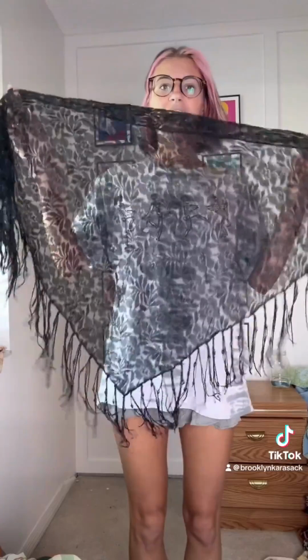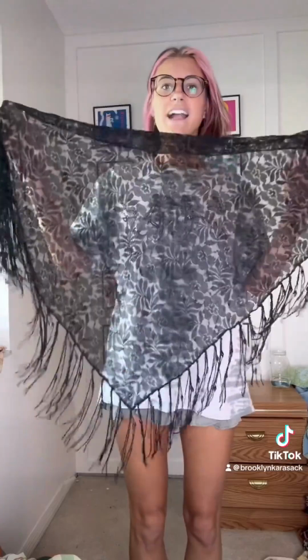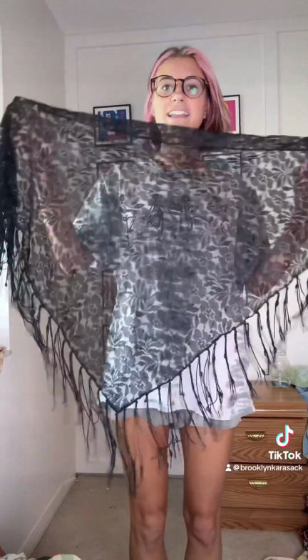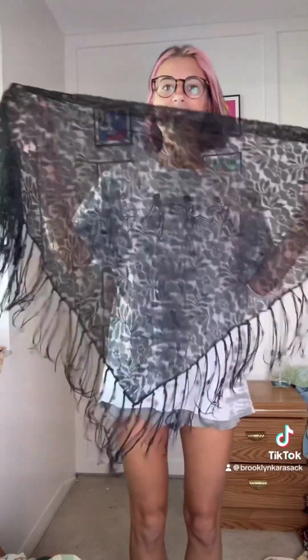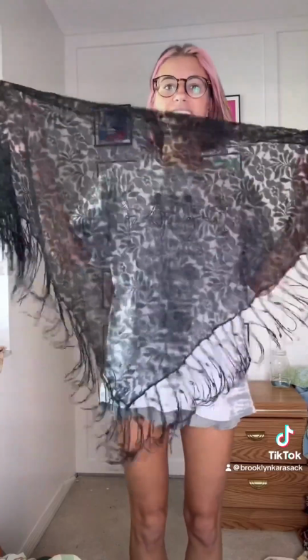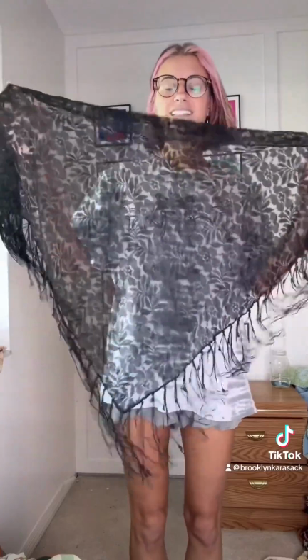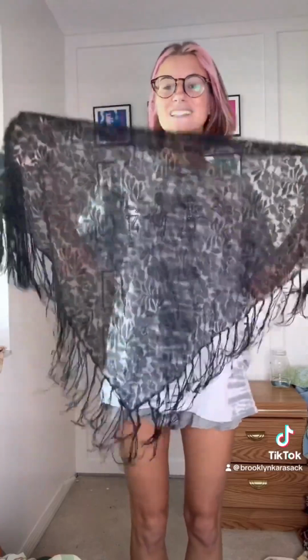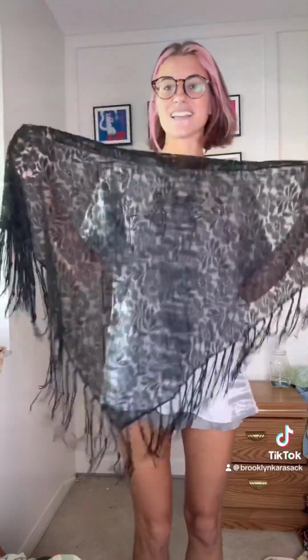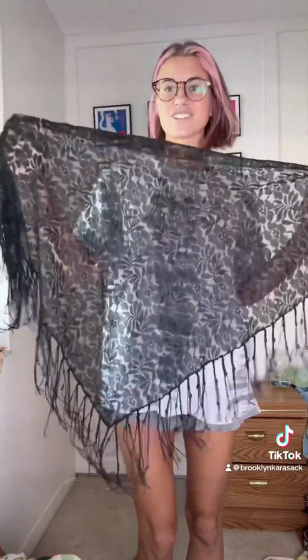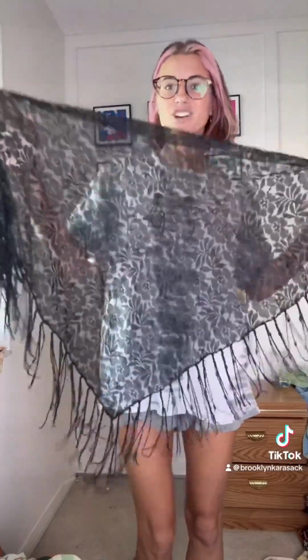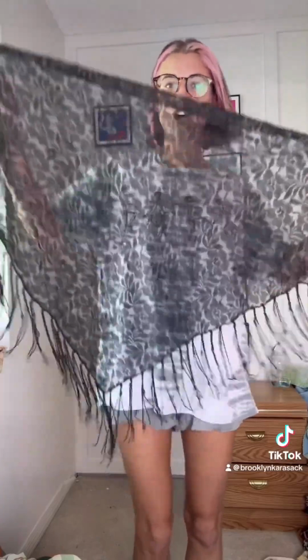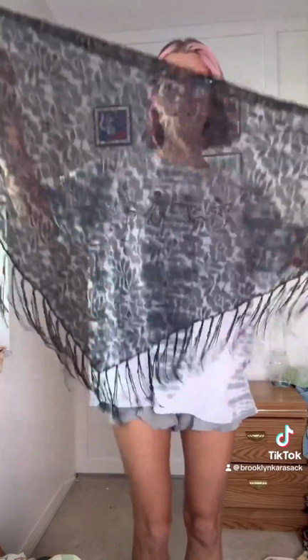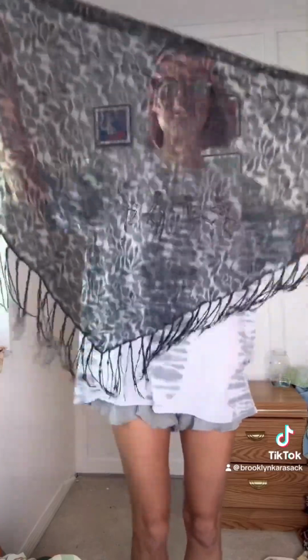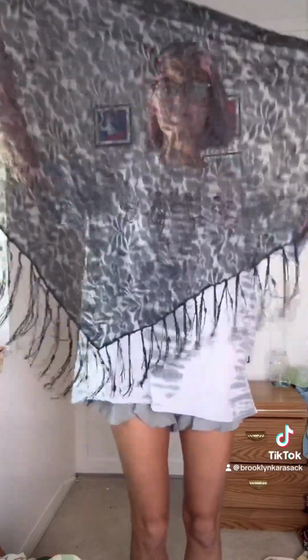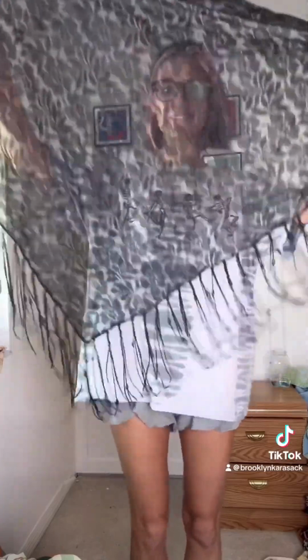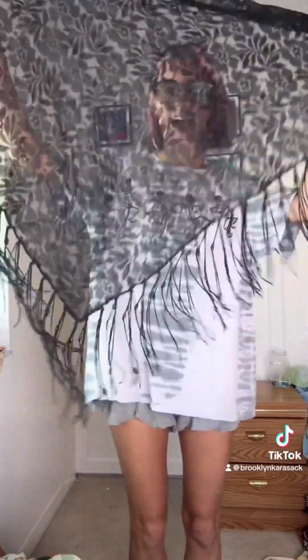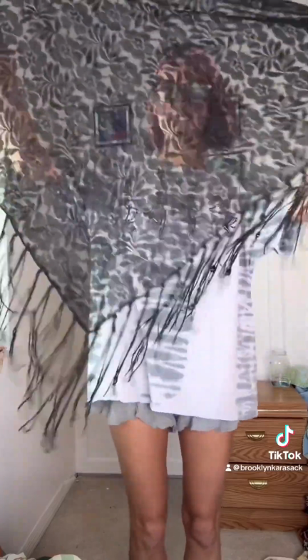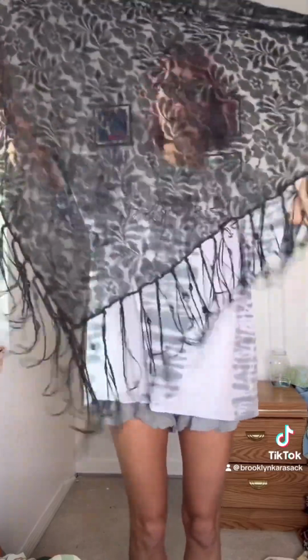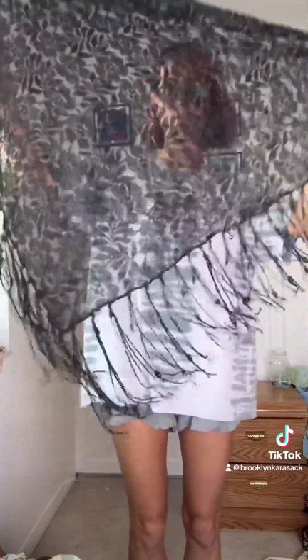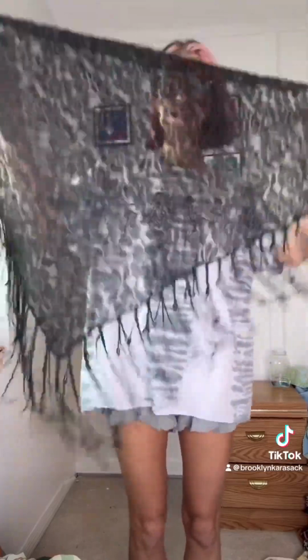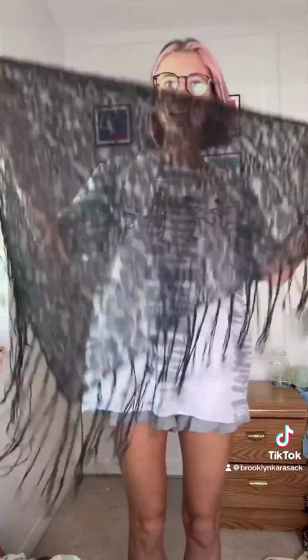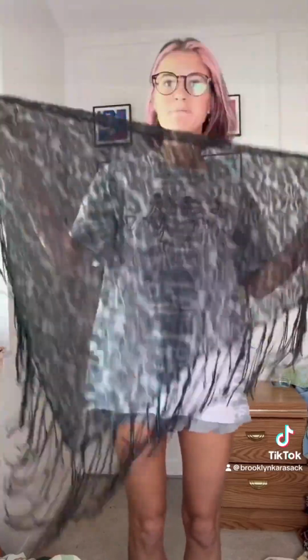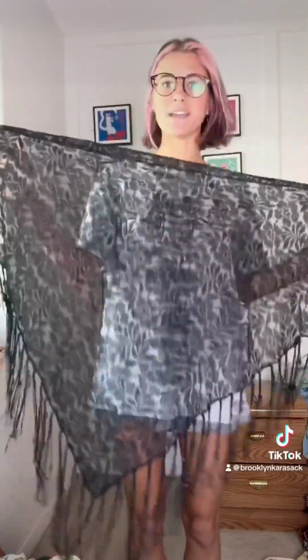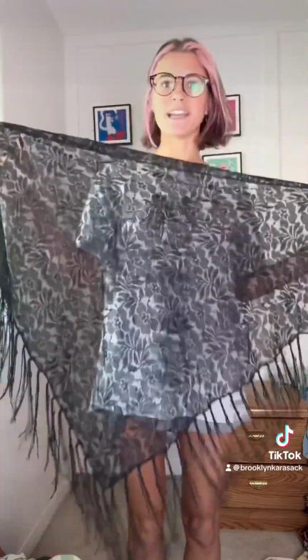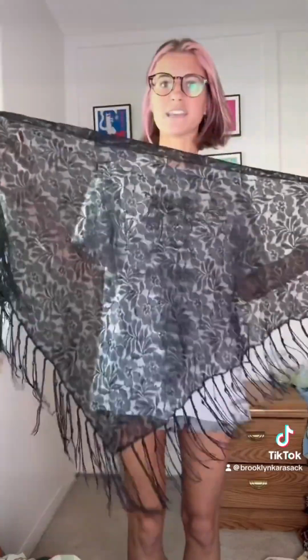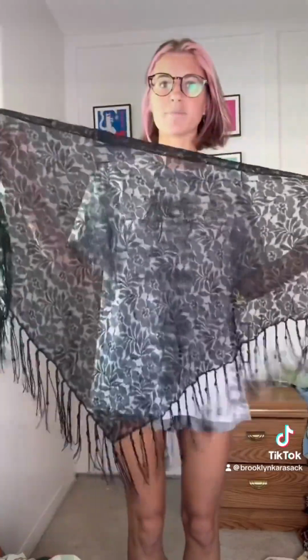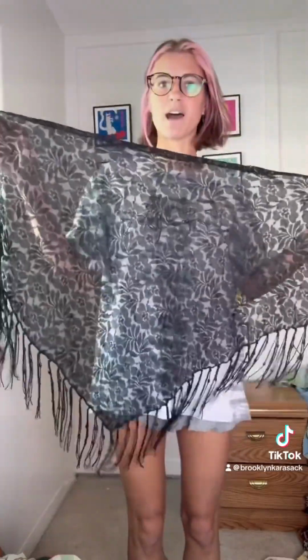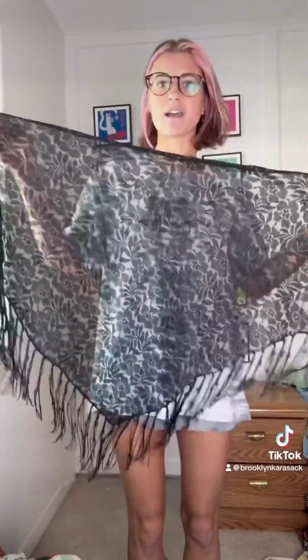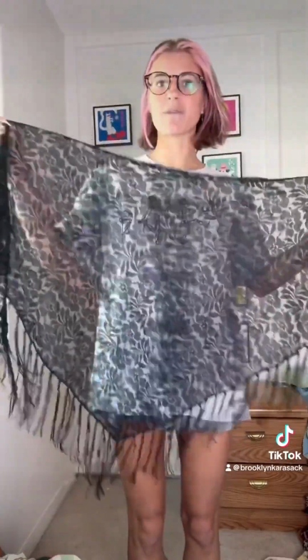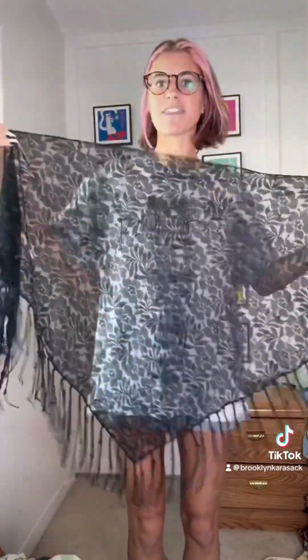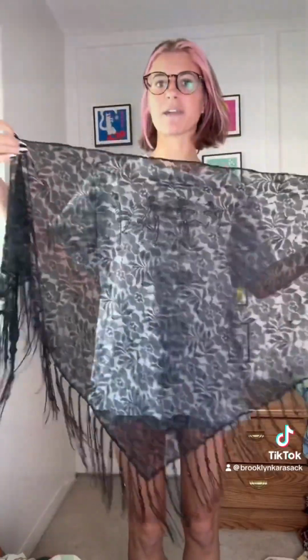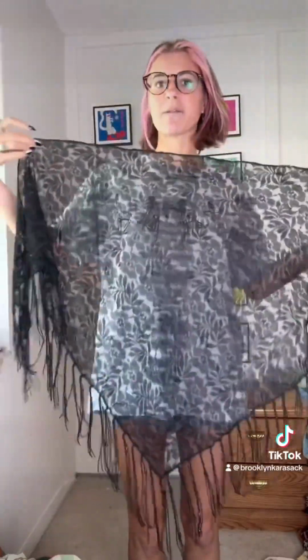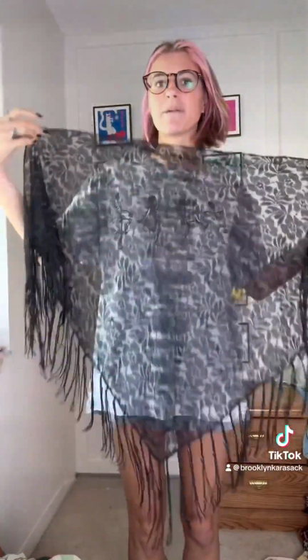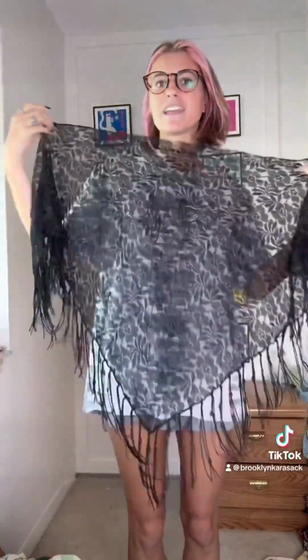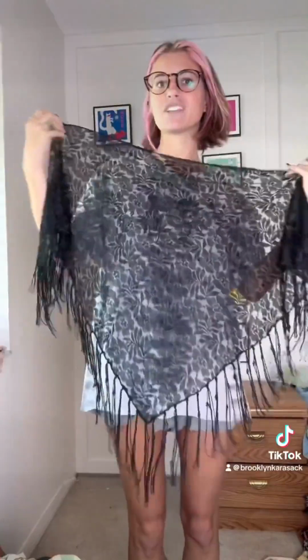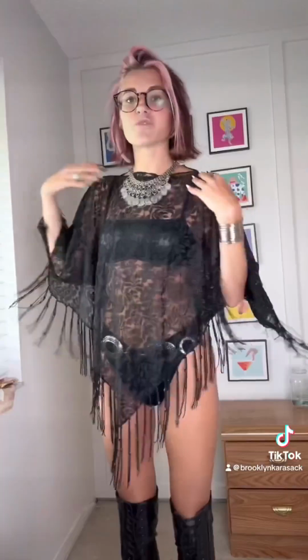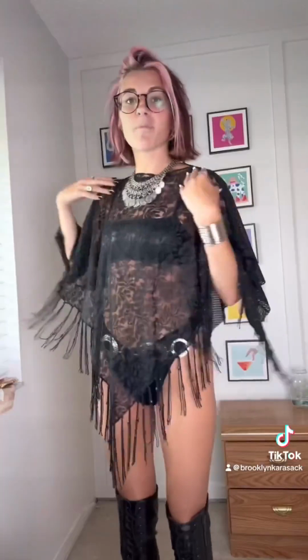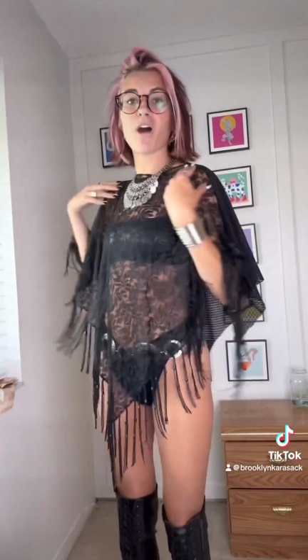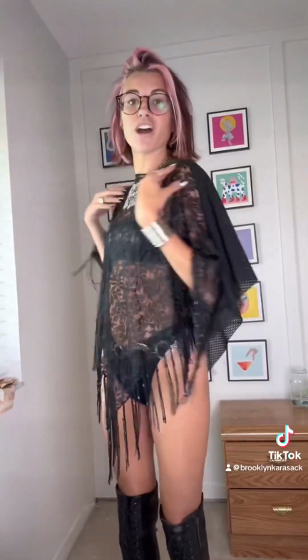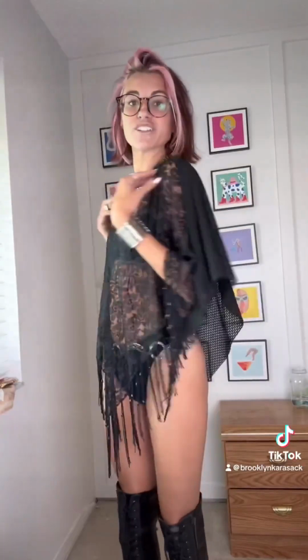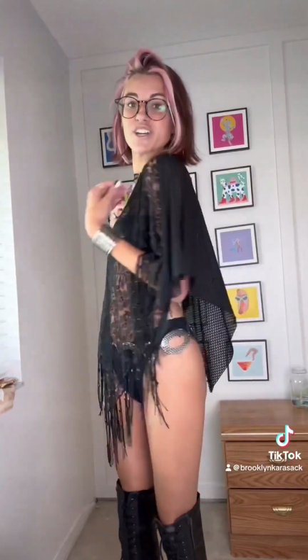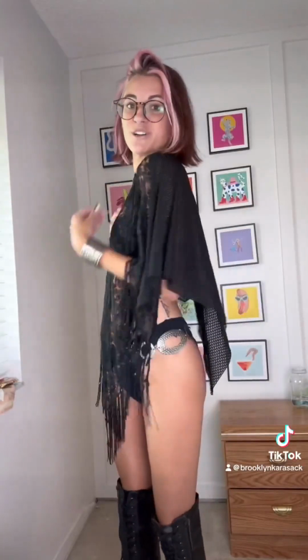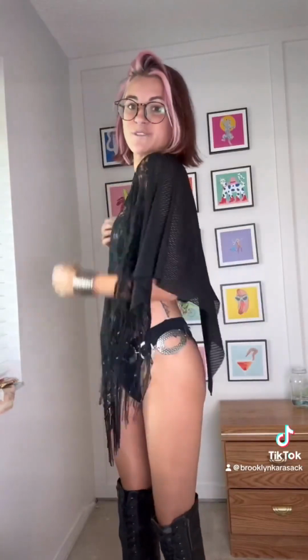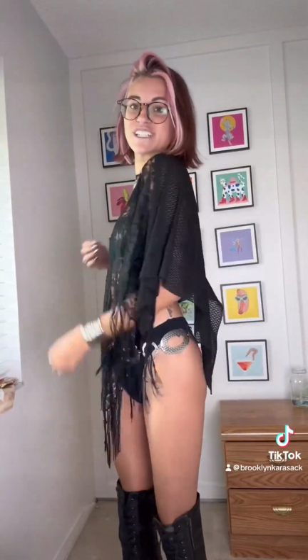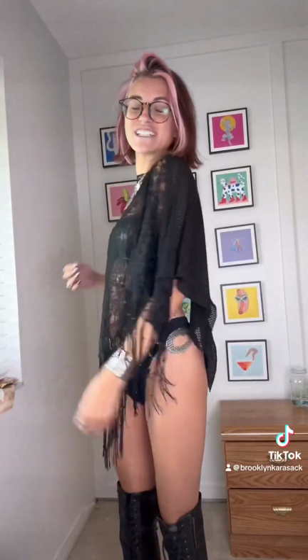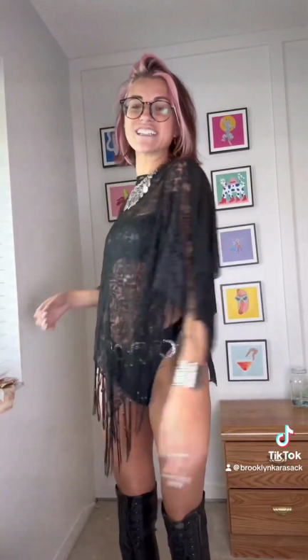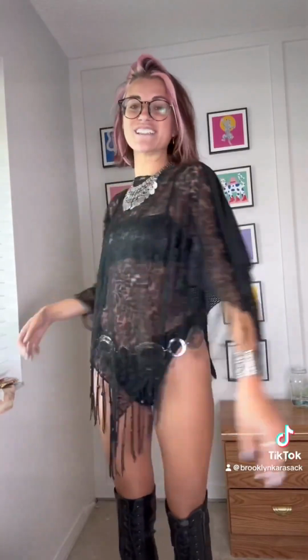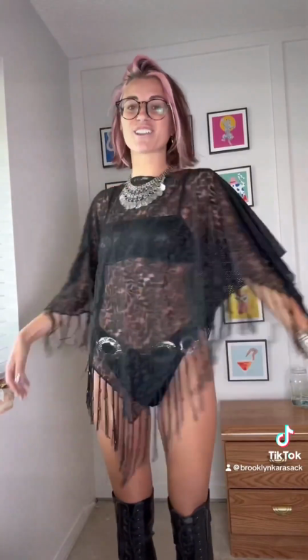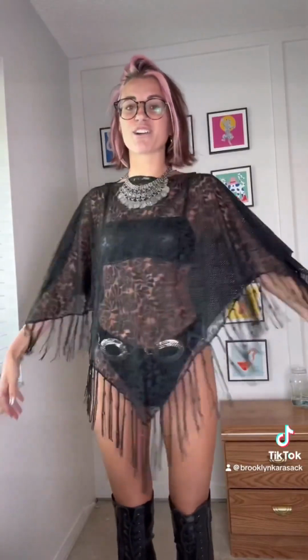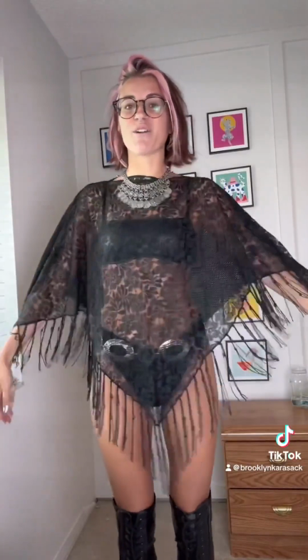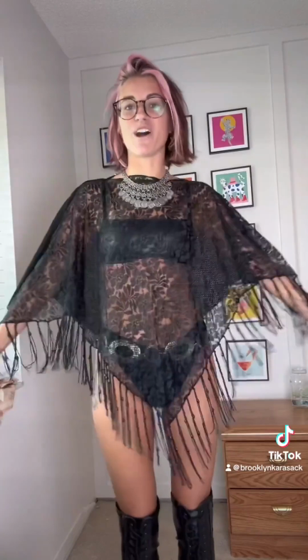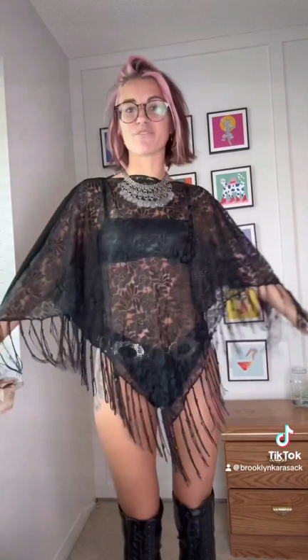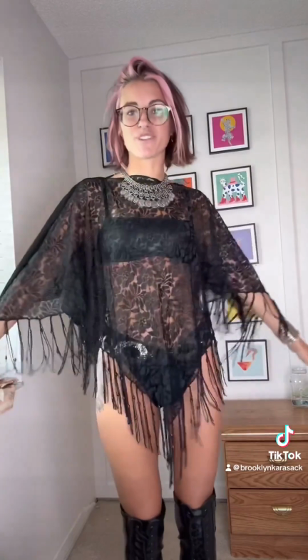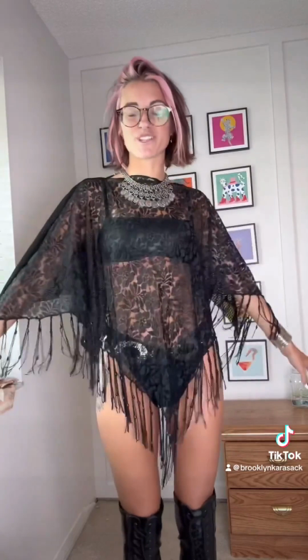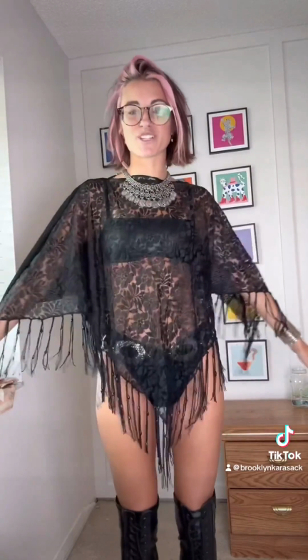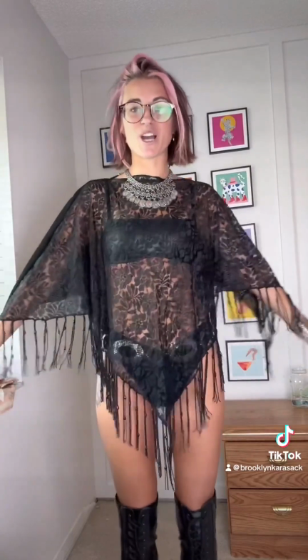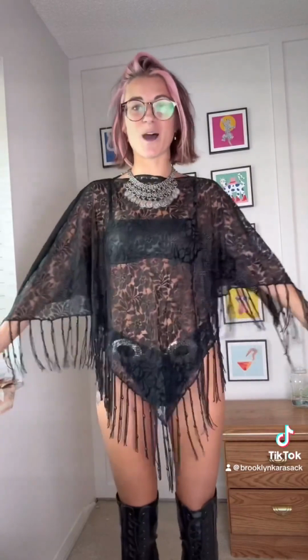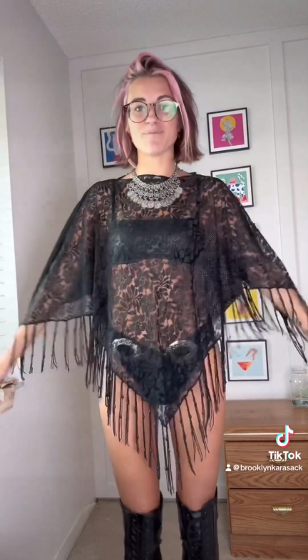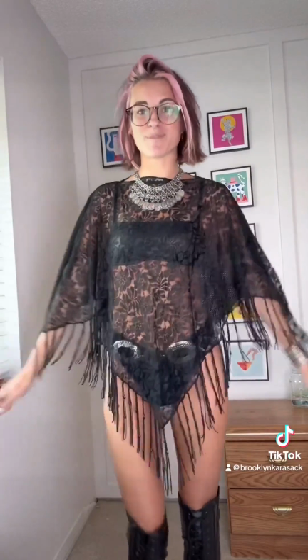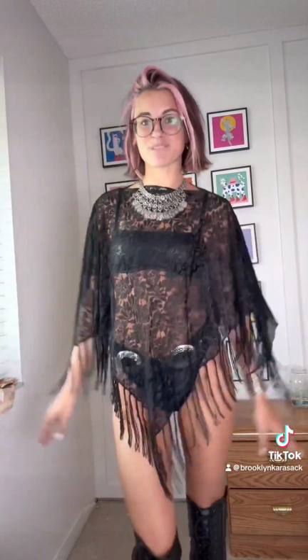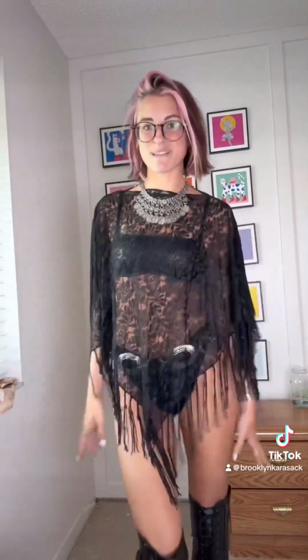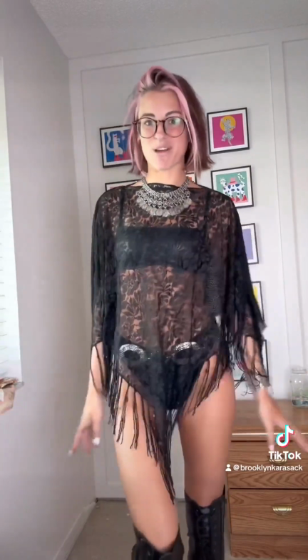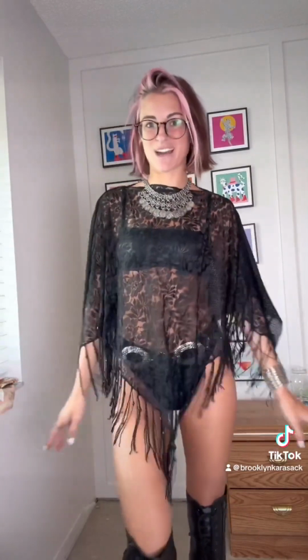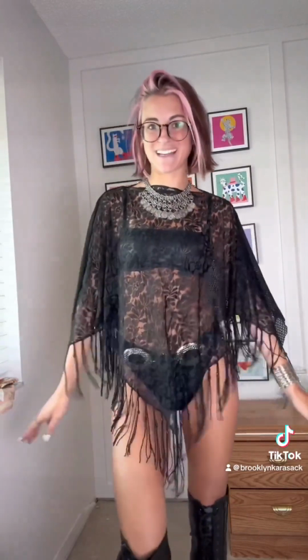I got this lace shawl with some tassels and beading at the bottom. I think I'm gonna make it into a poncho which is easy to throw on for the Shams pre-party.